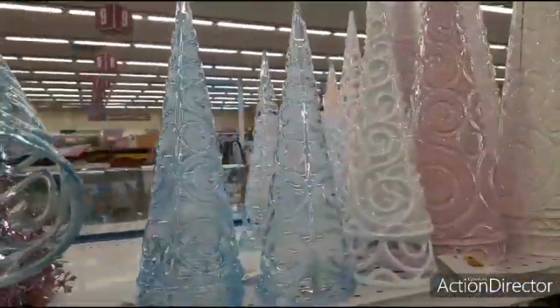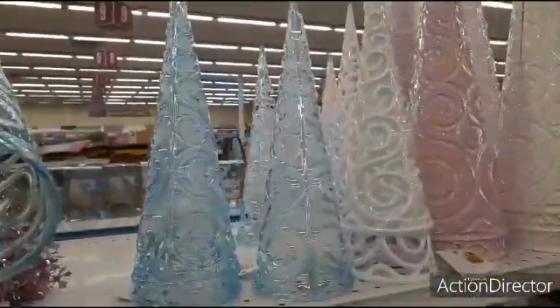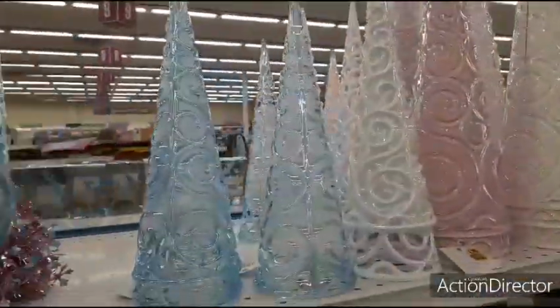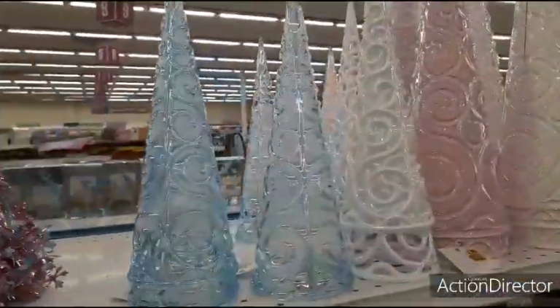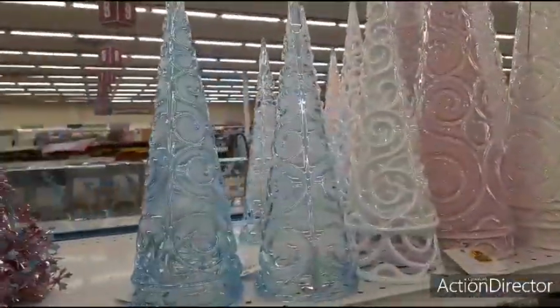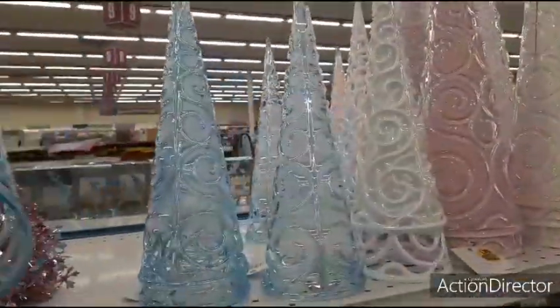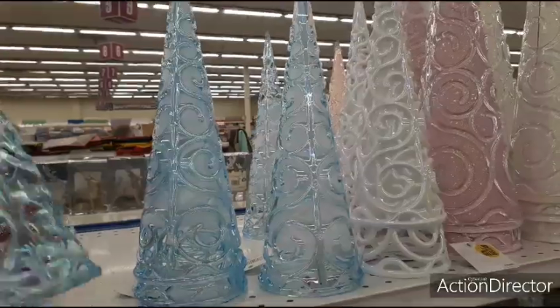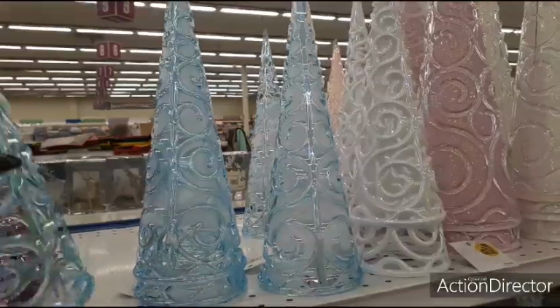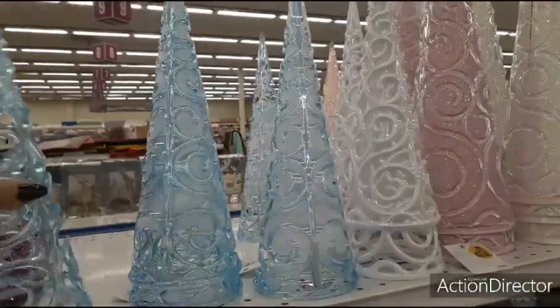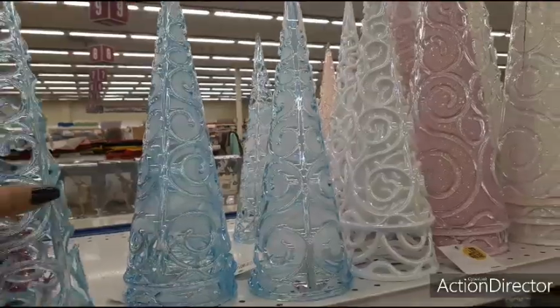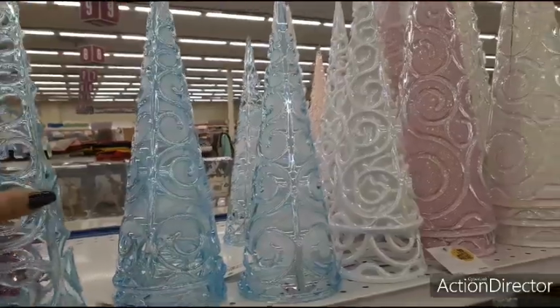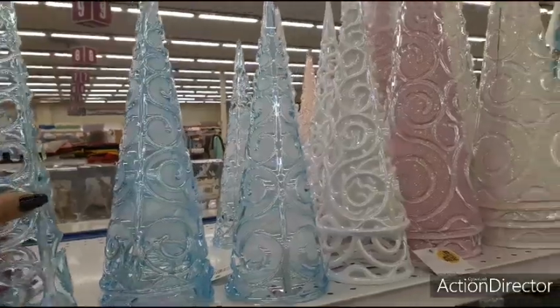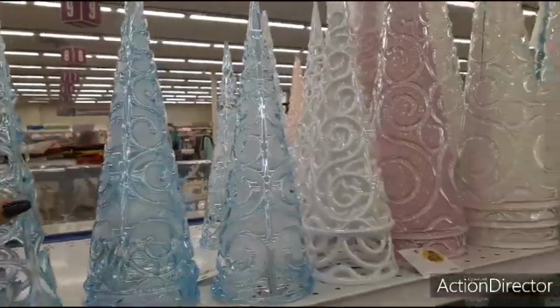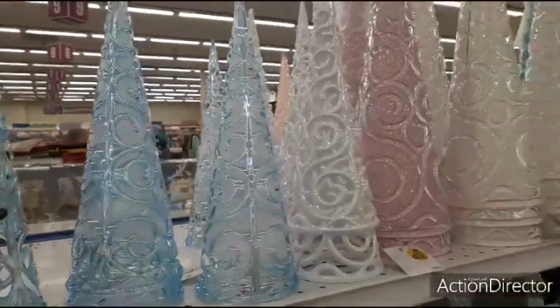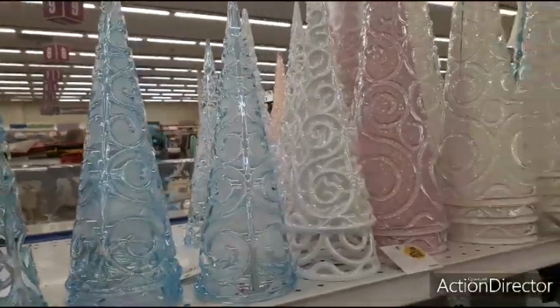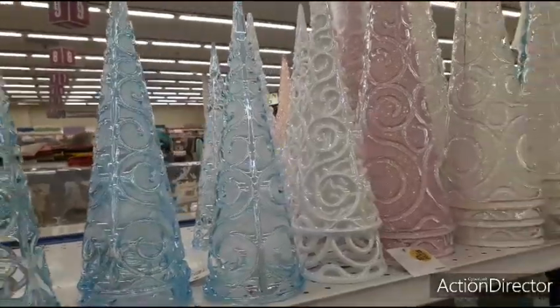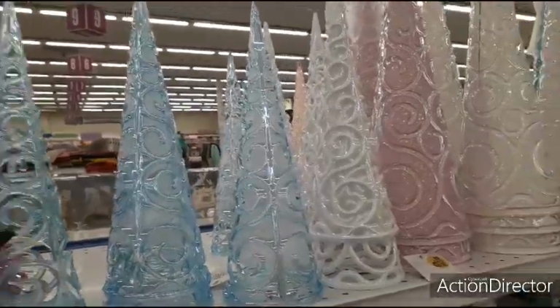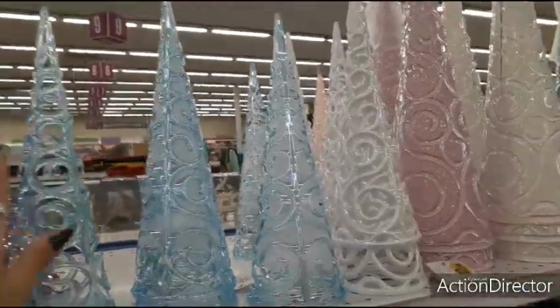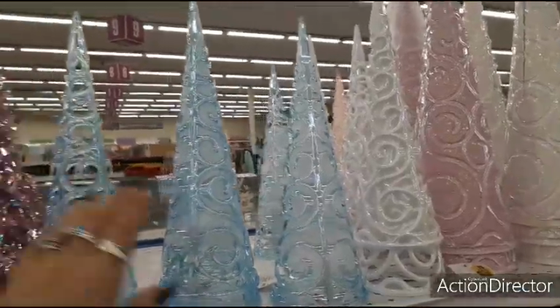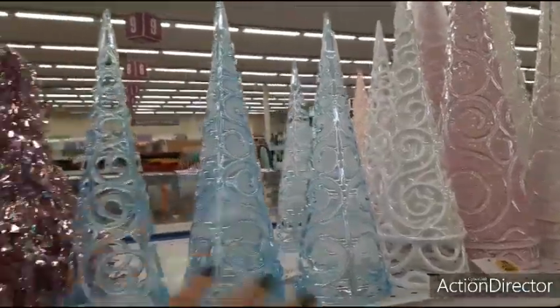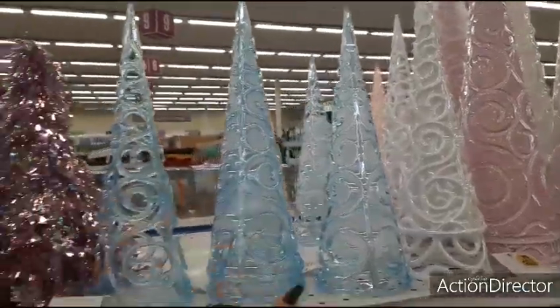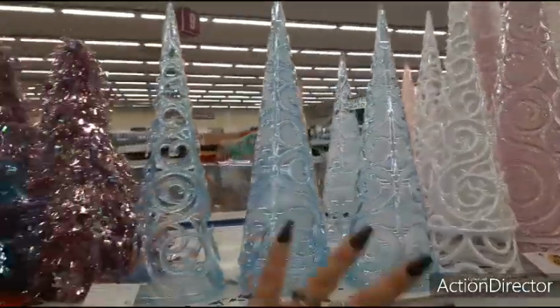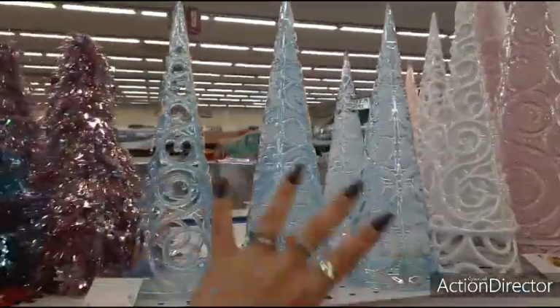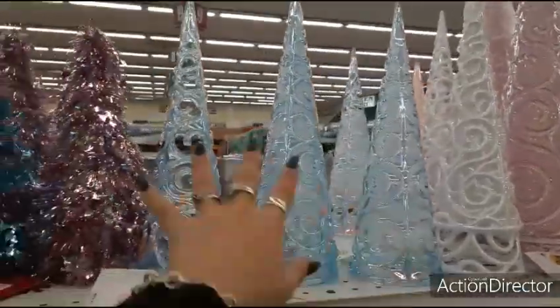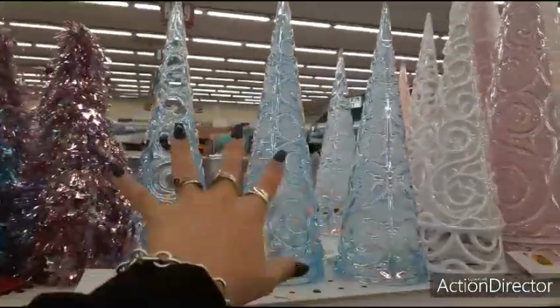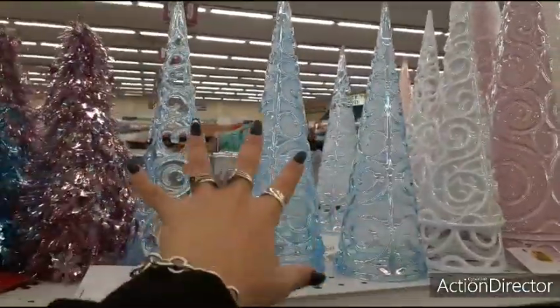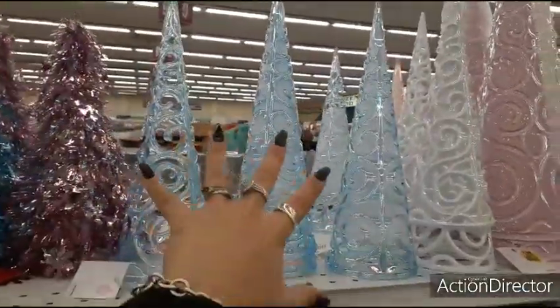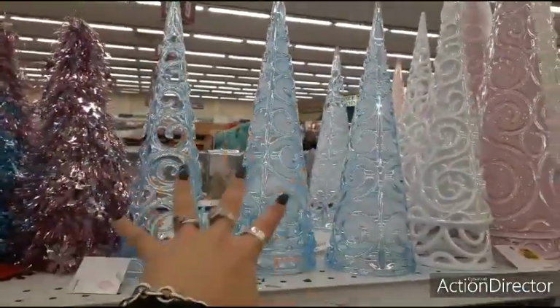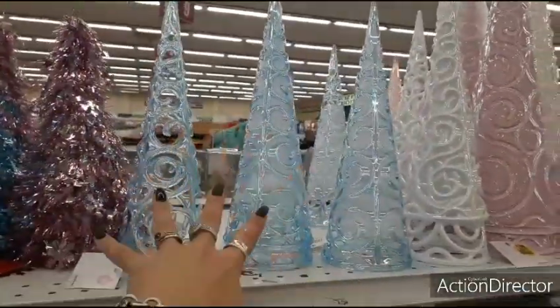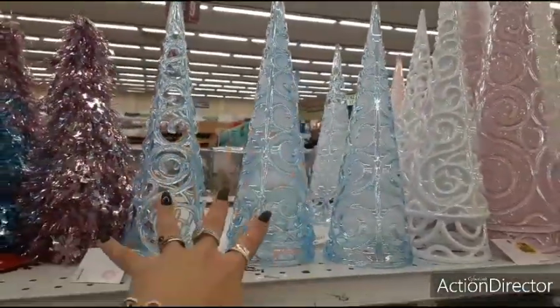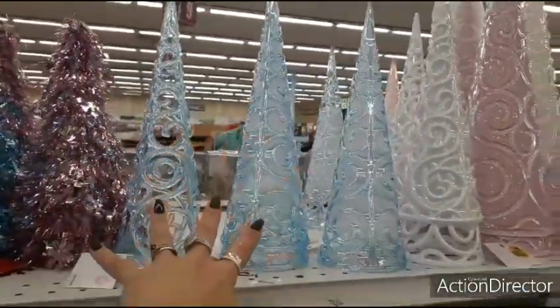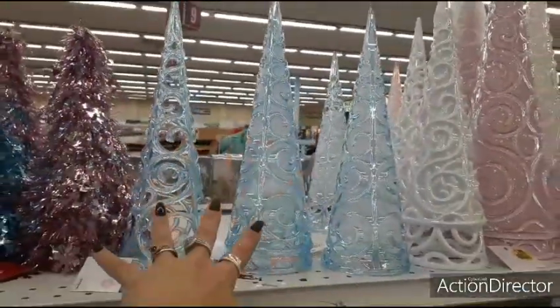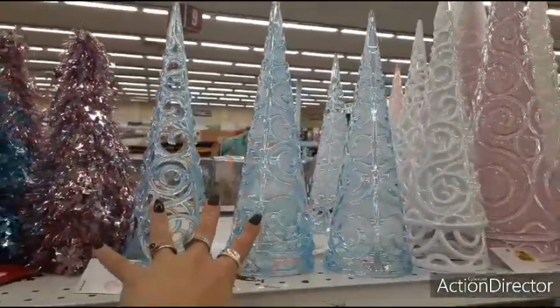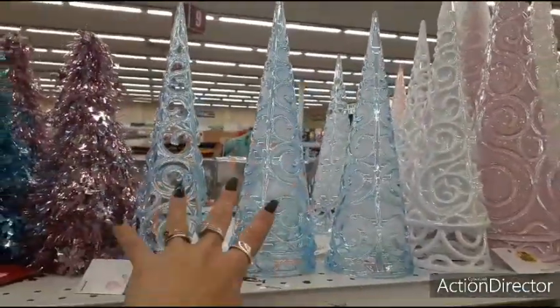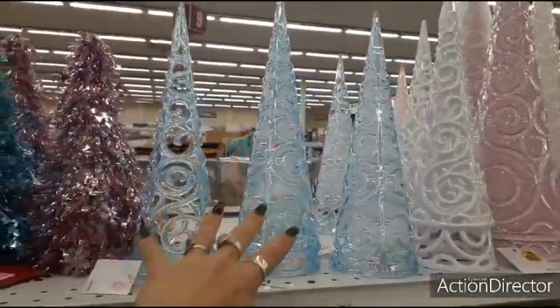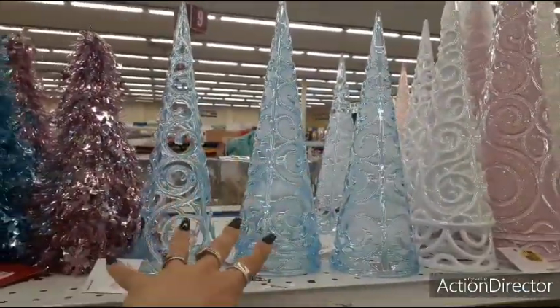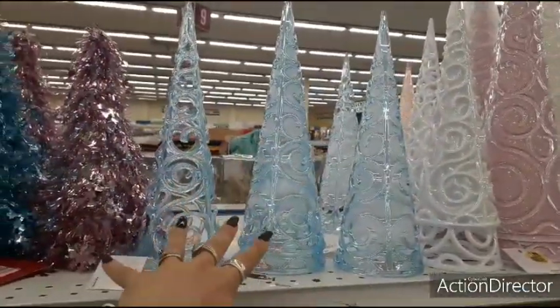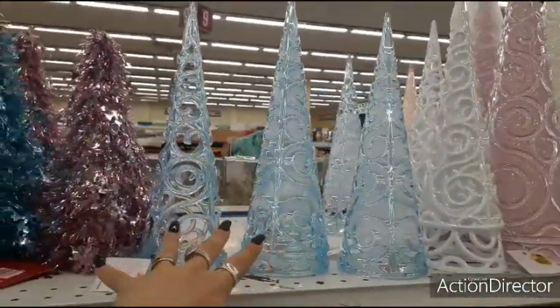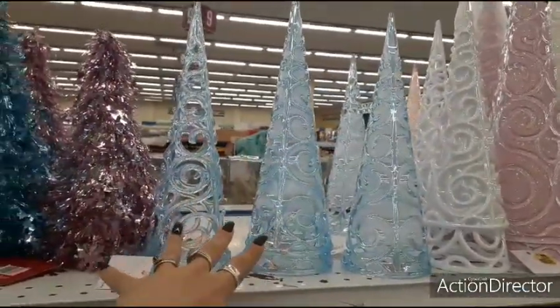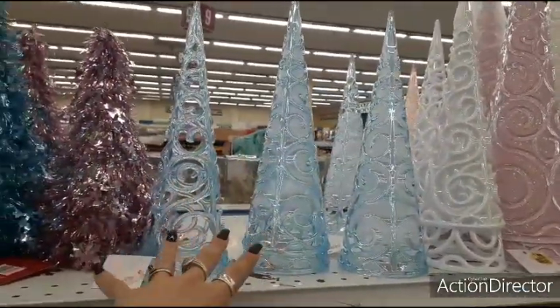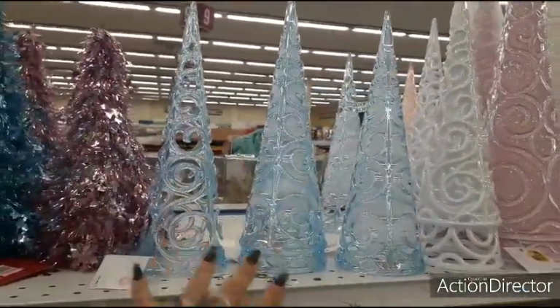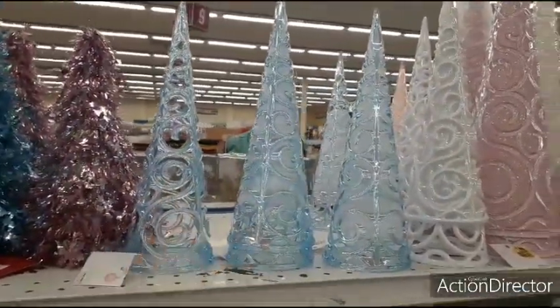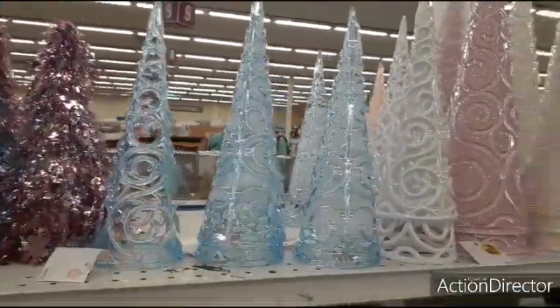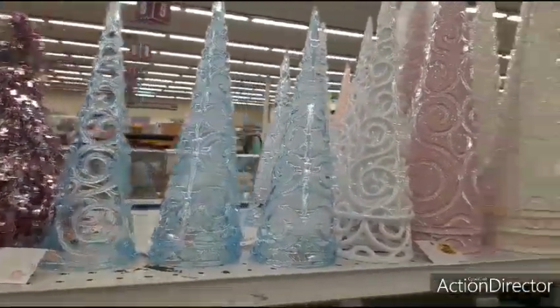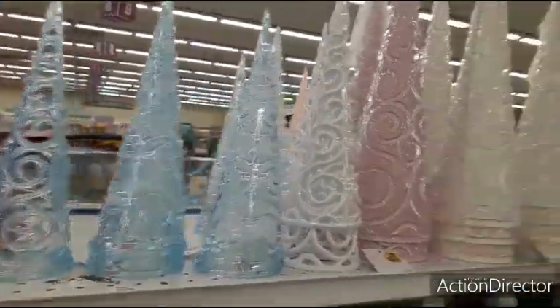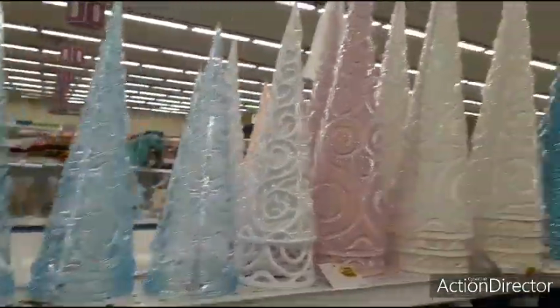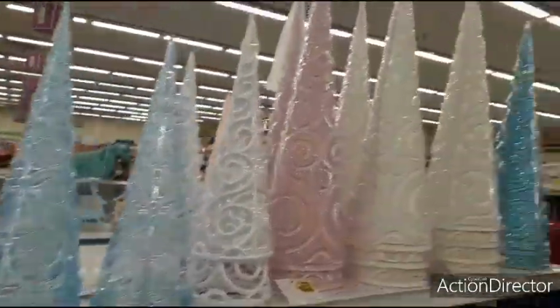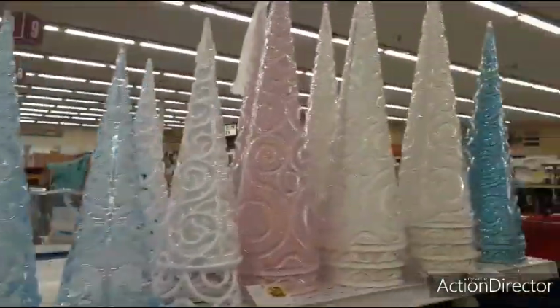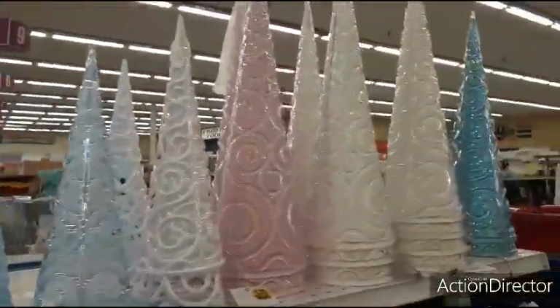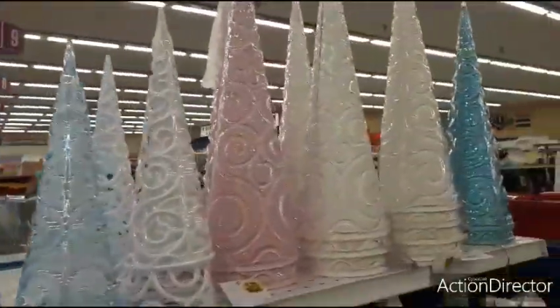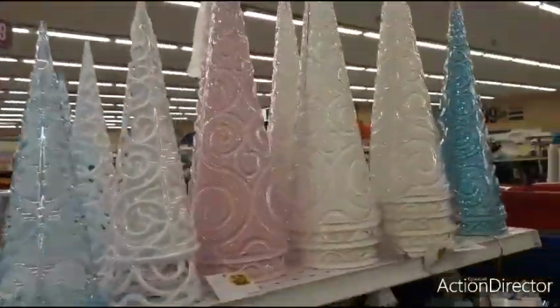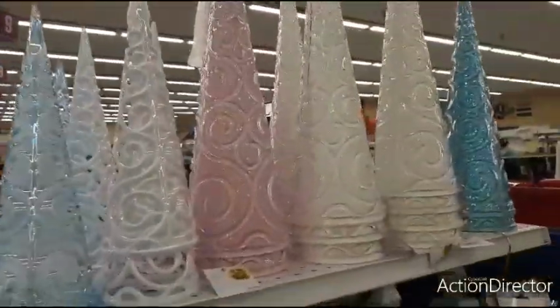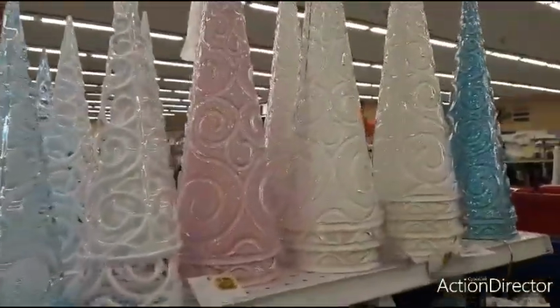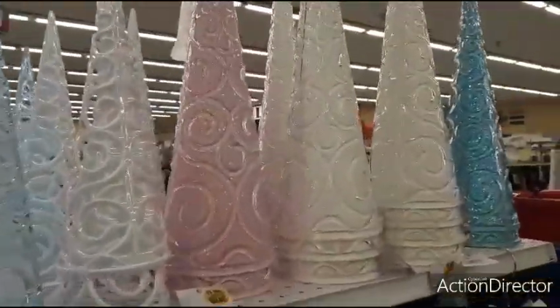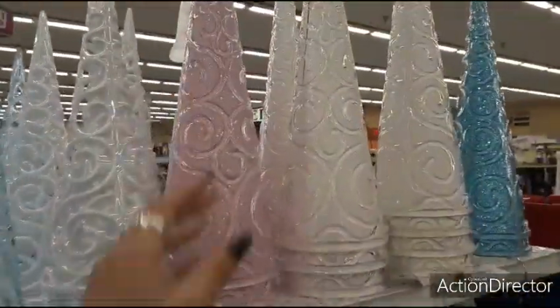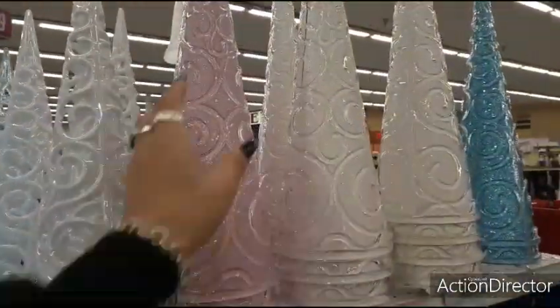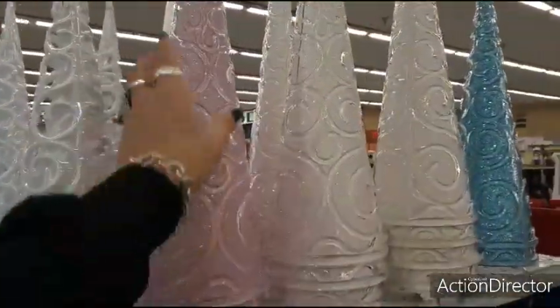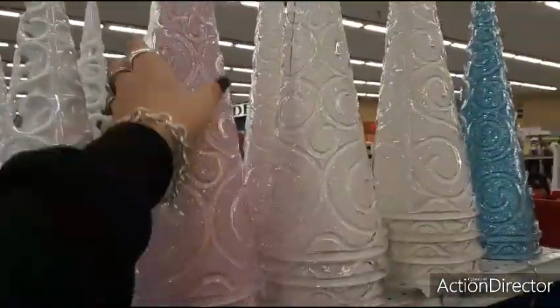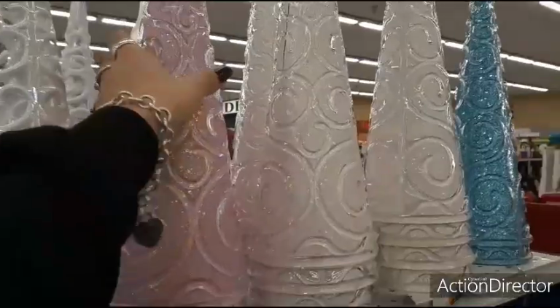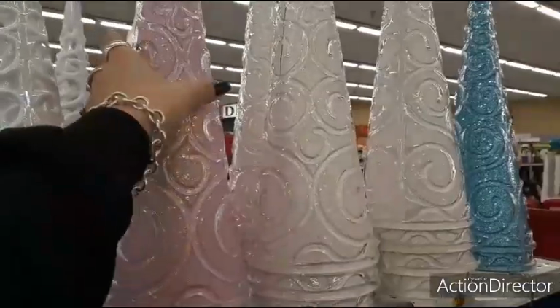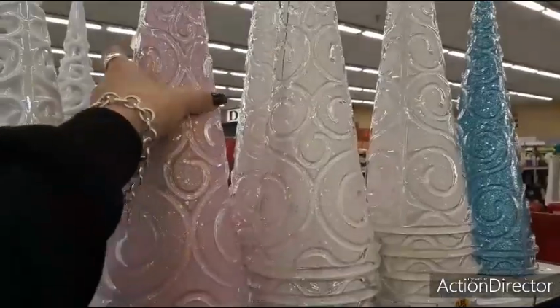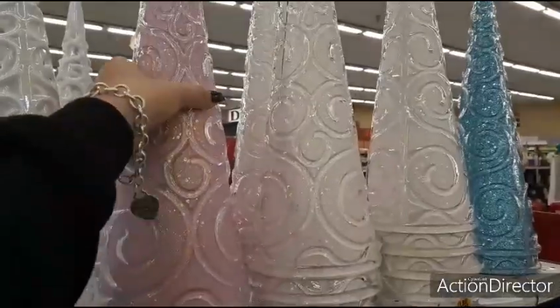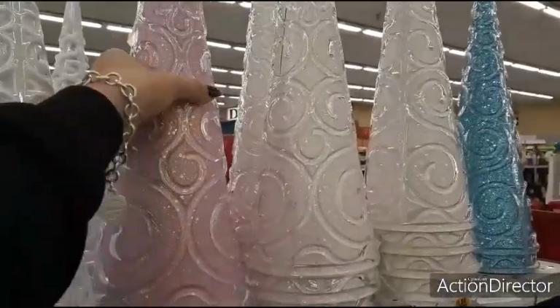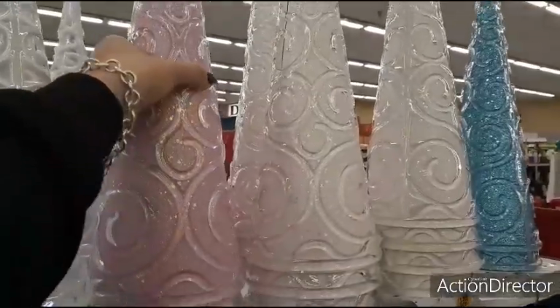These are $0.99 and that's cool. These are $1.99.